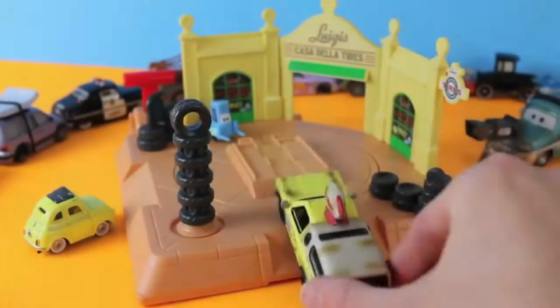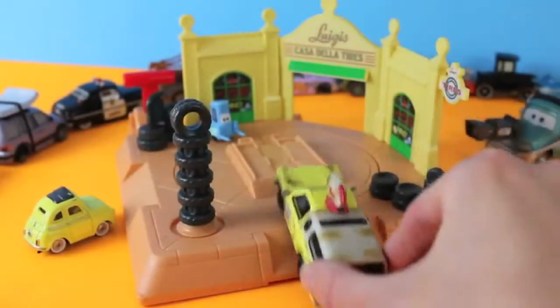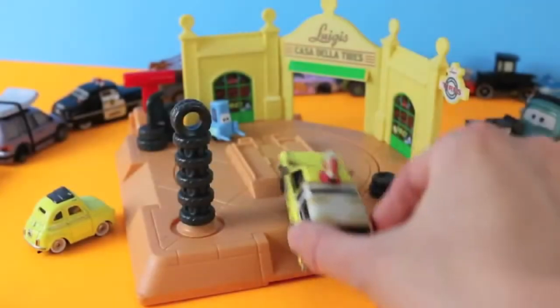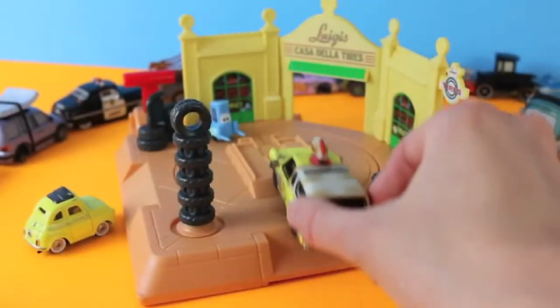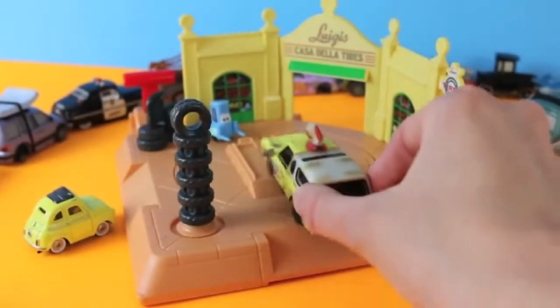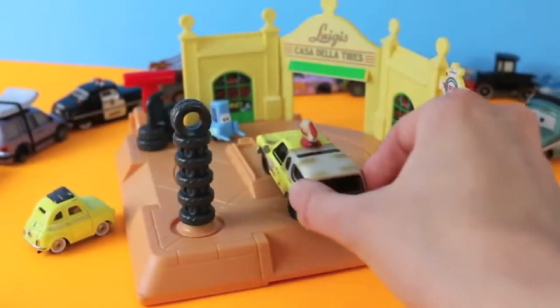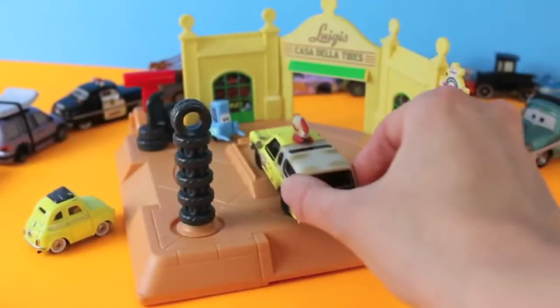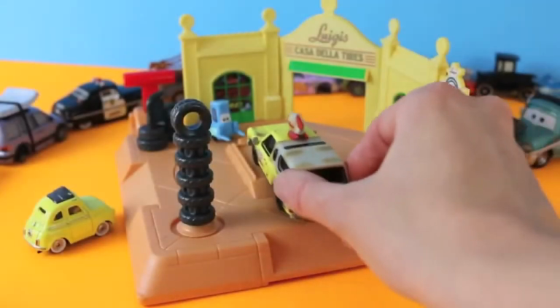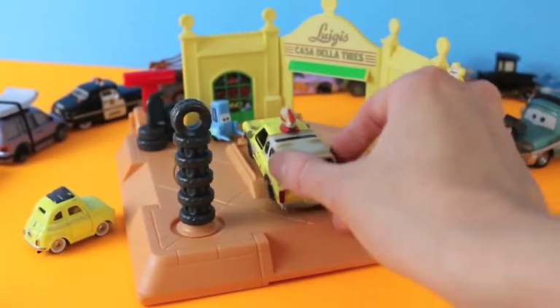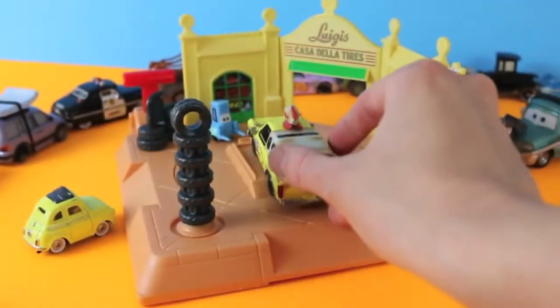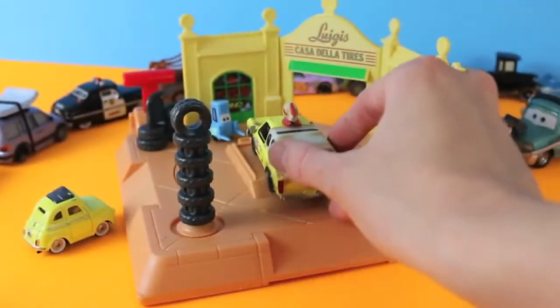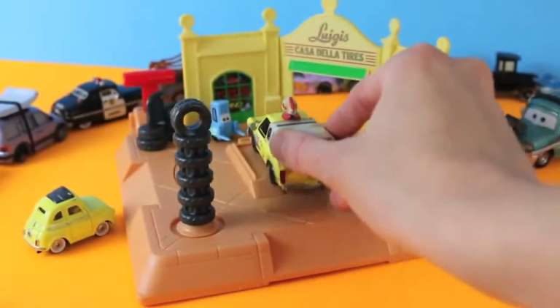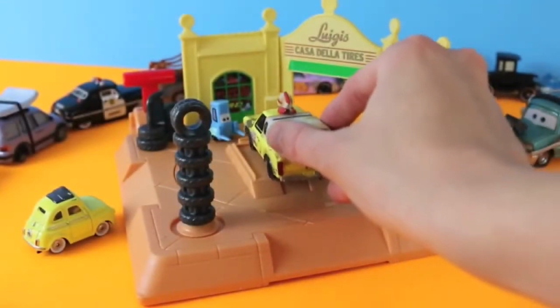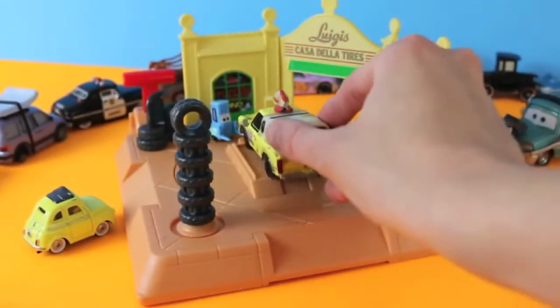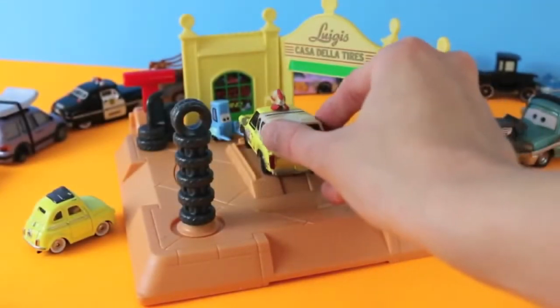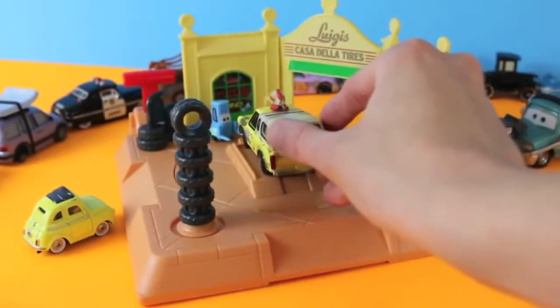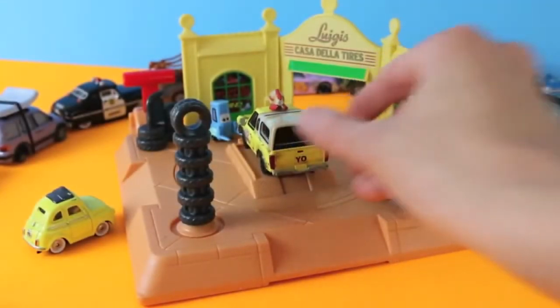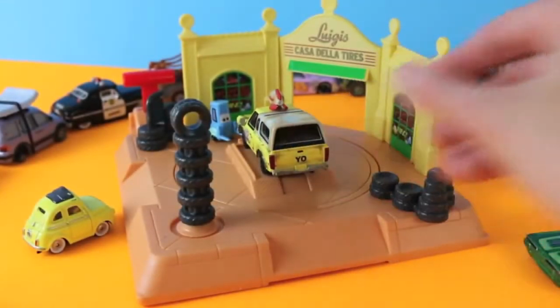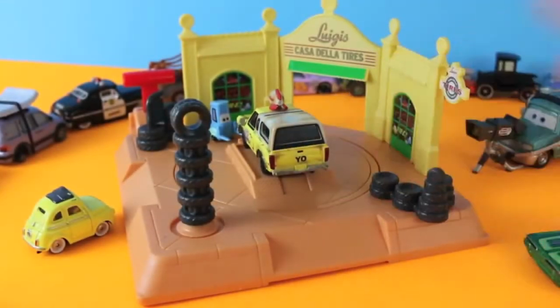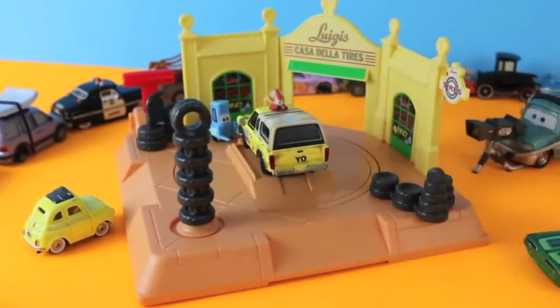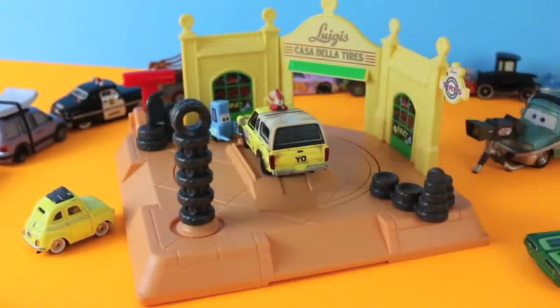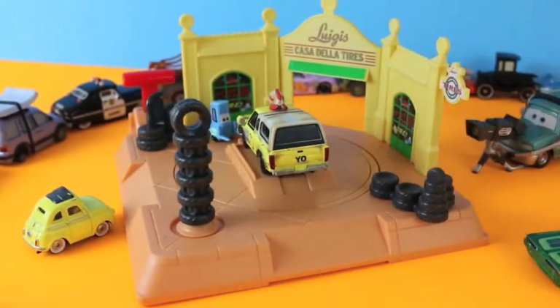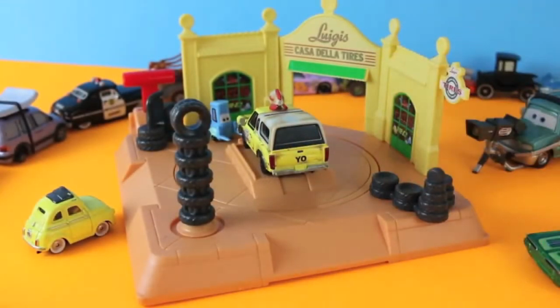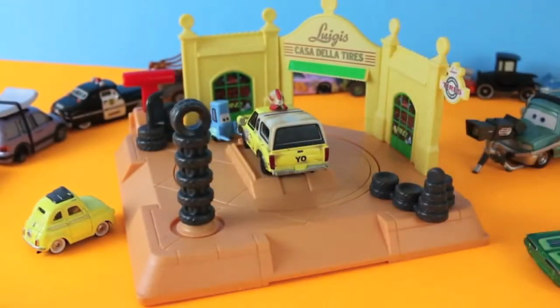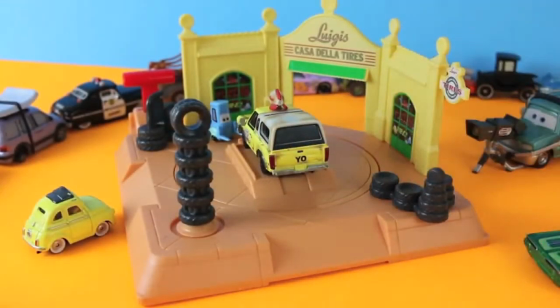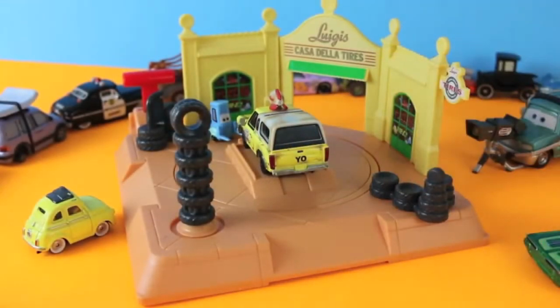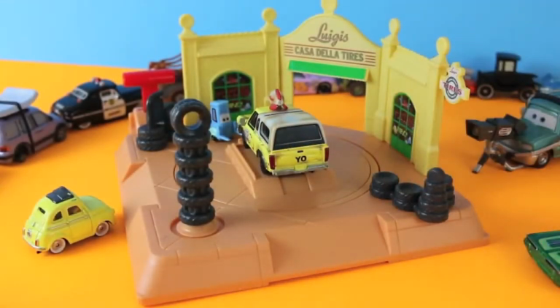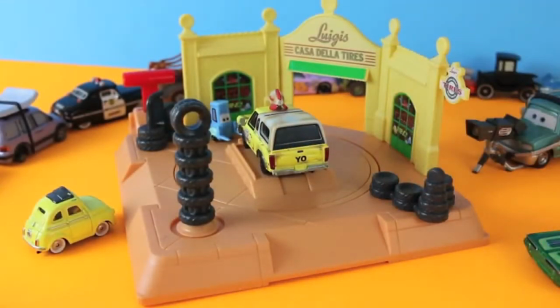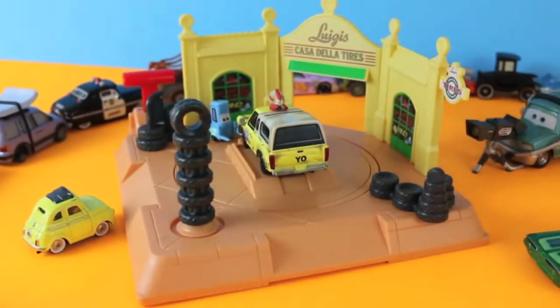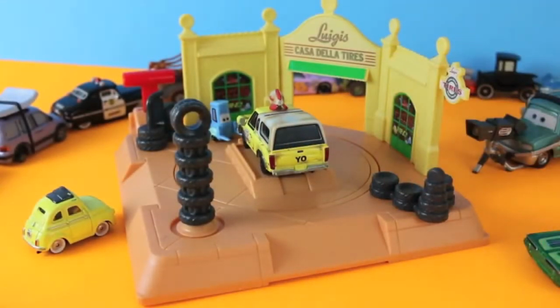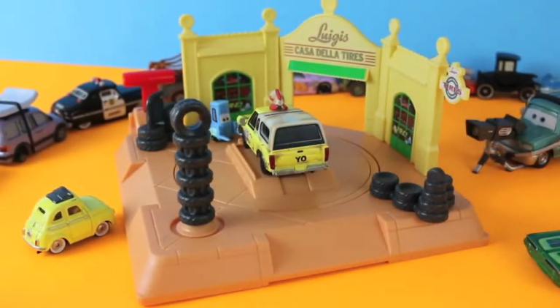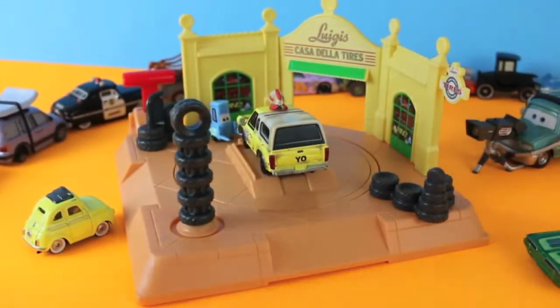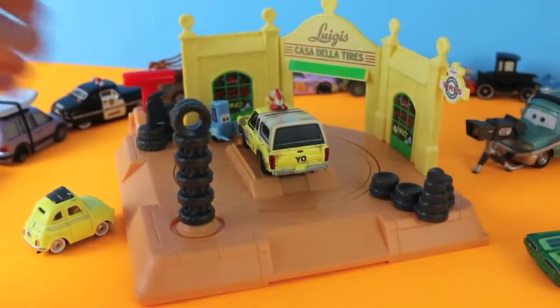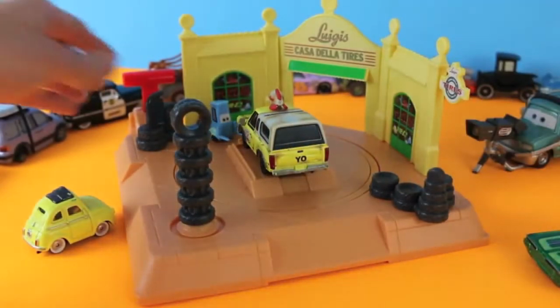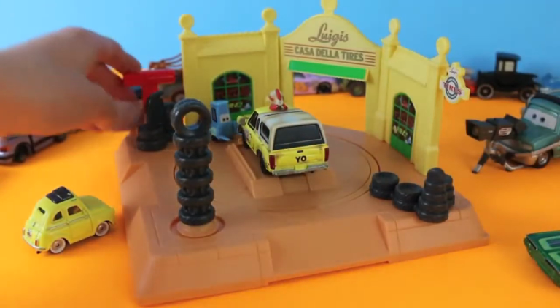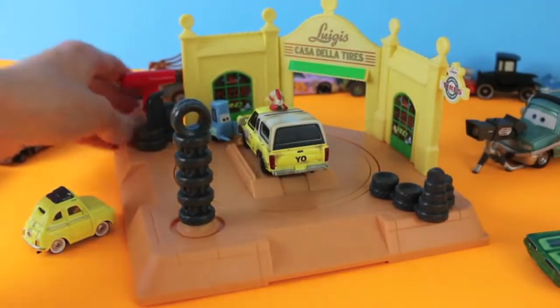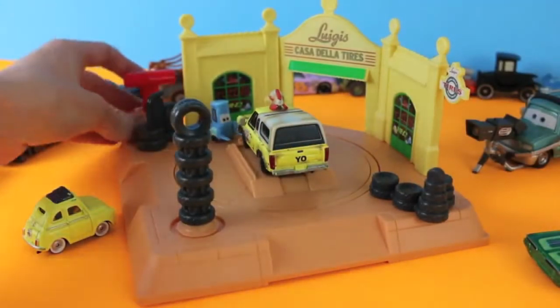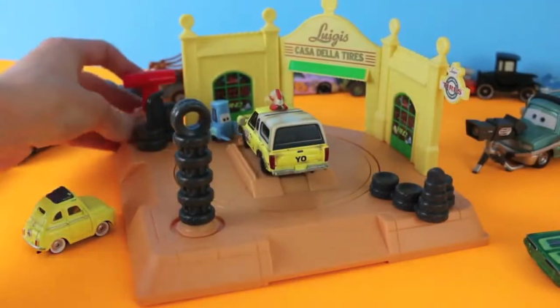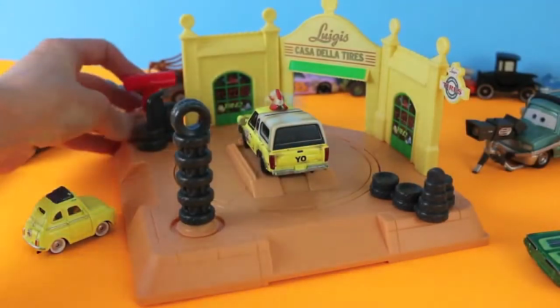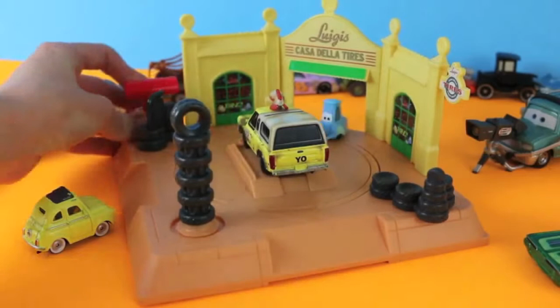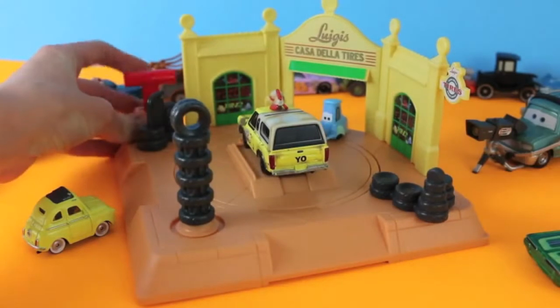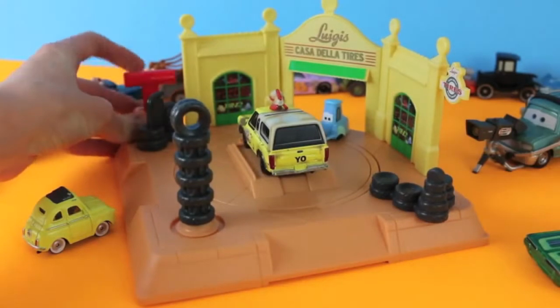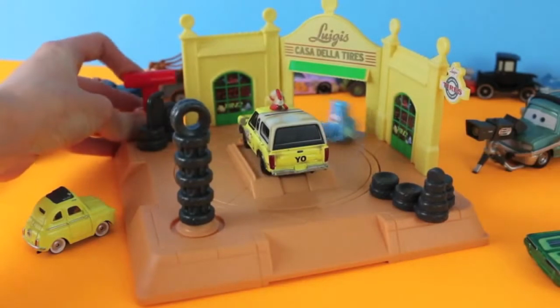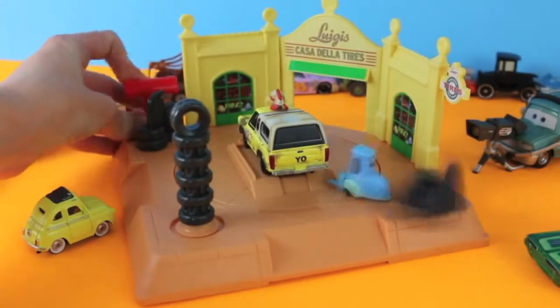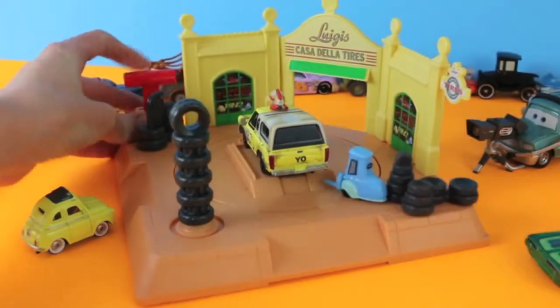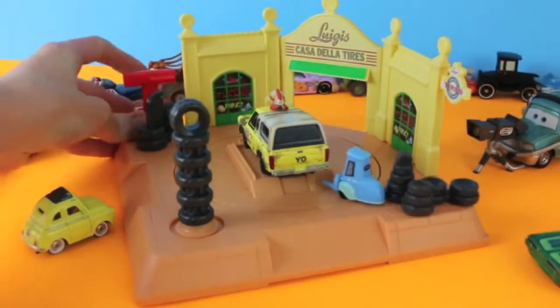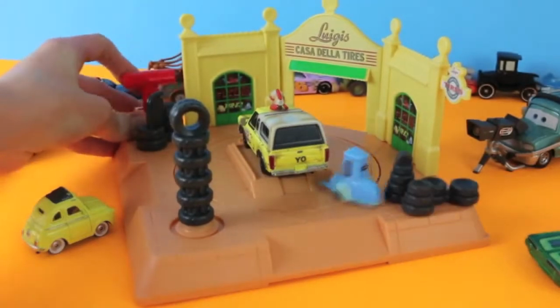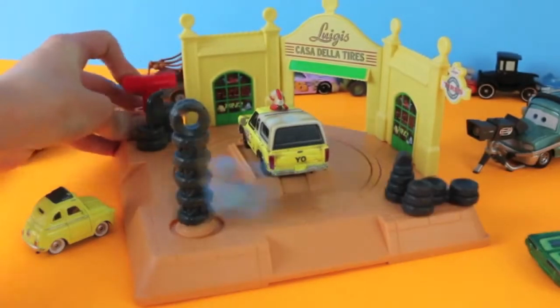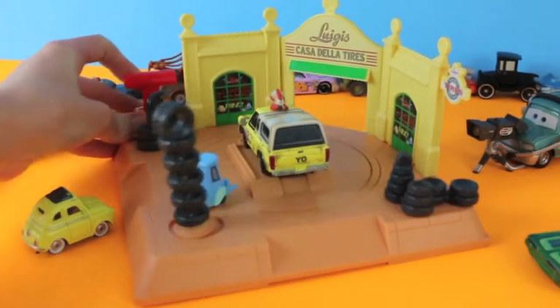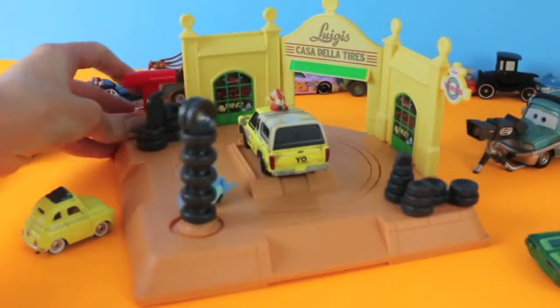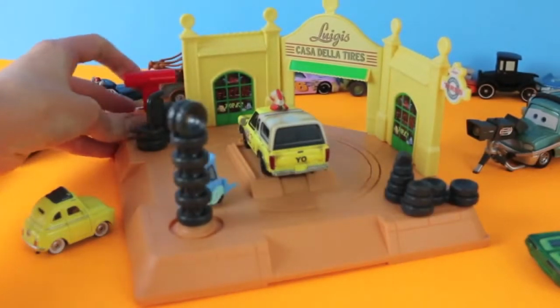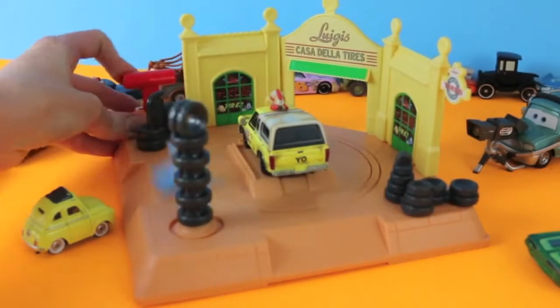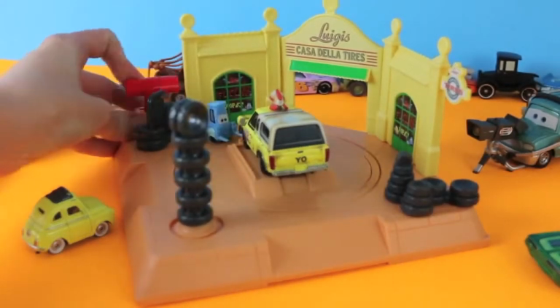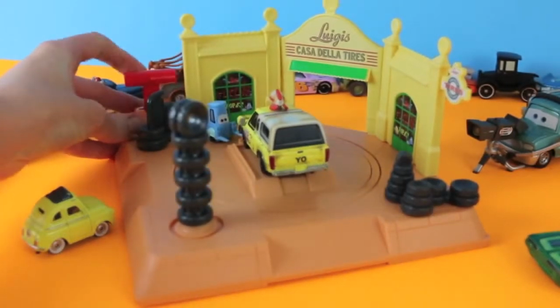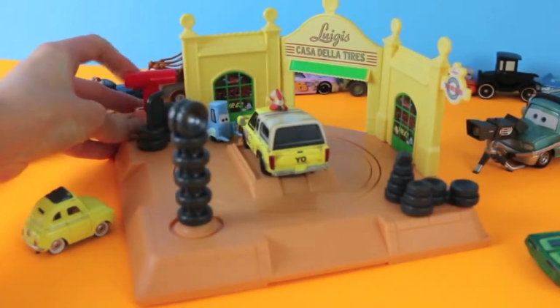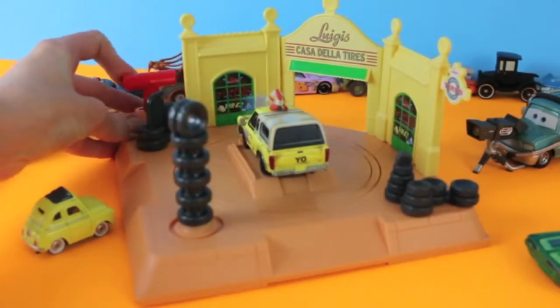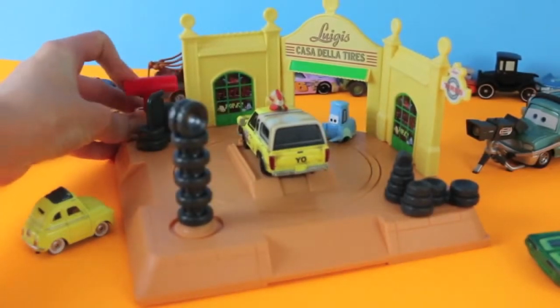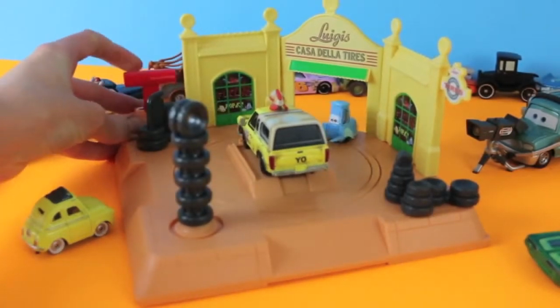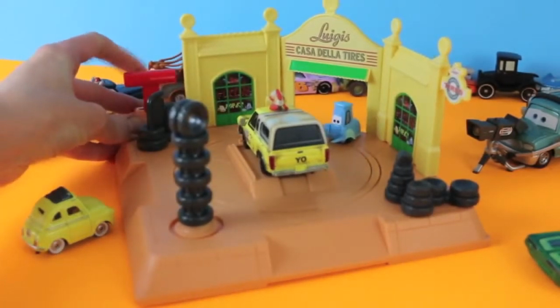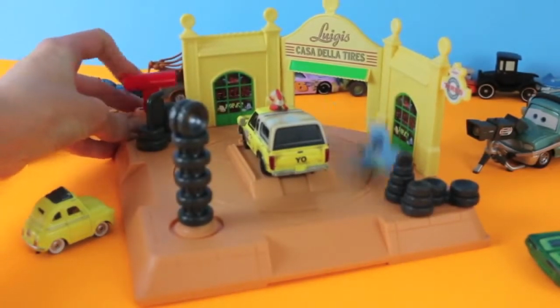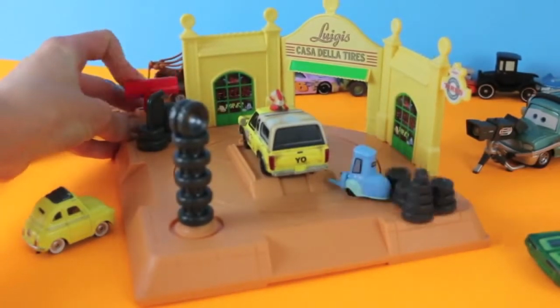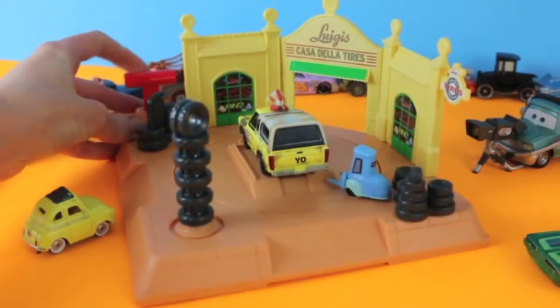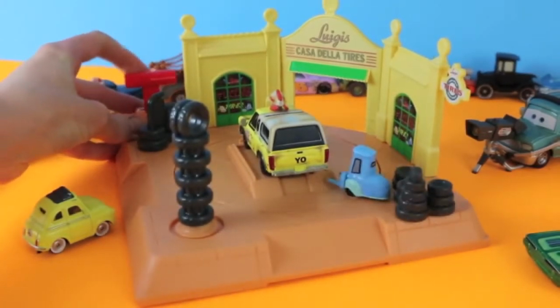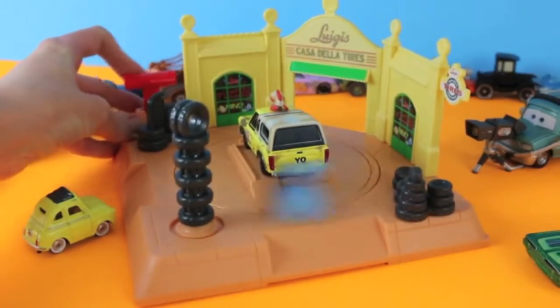Next in line is Todd, the Pizza Planet truck. Man, this guy is everywhere. Pit stop!